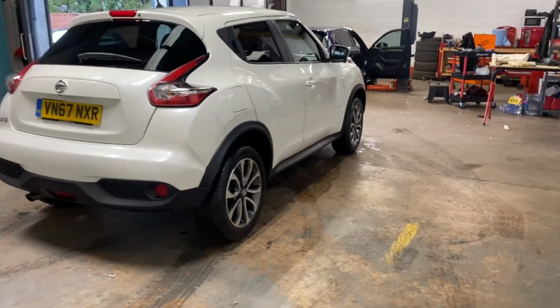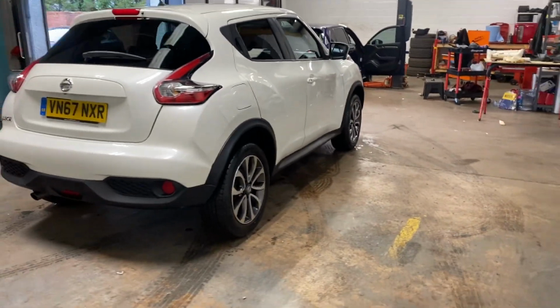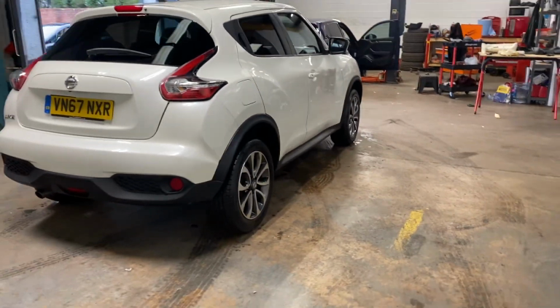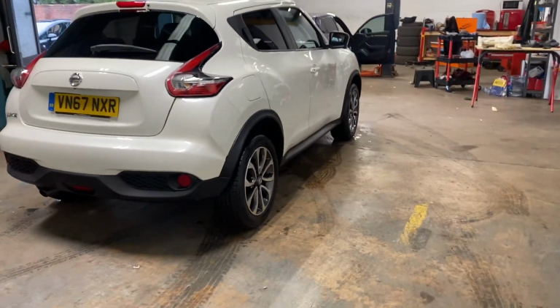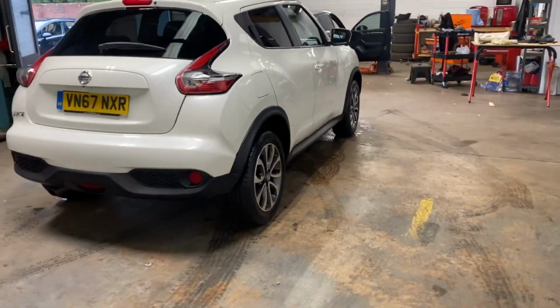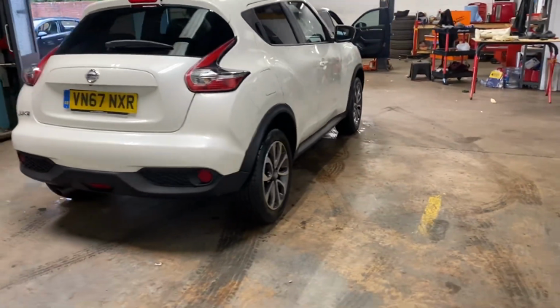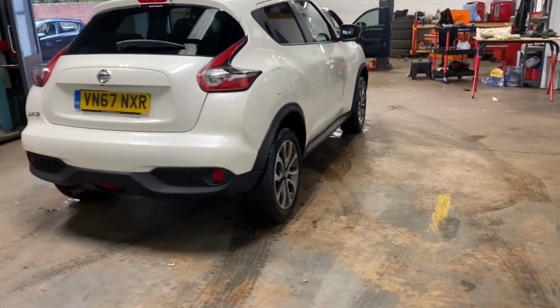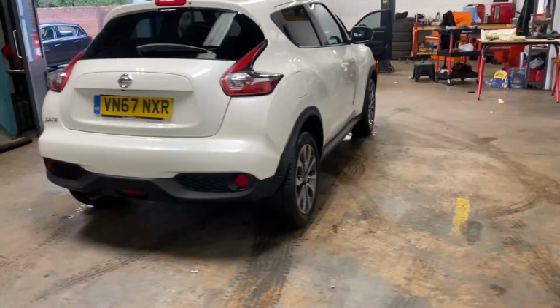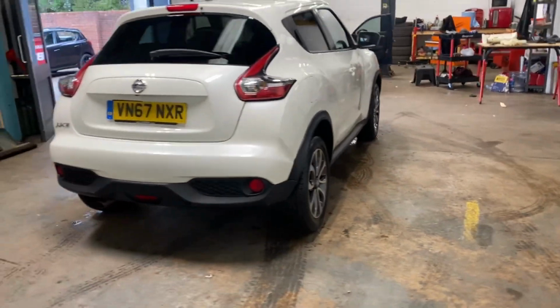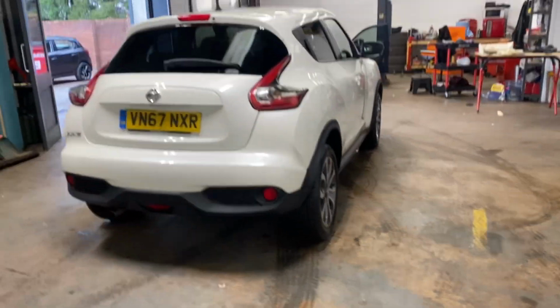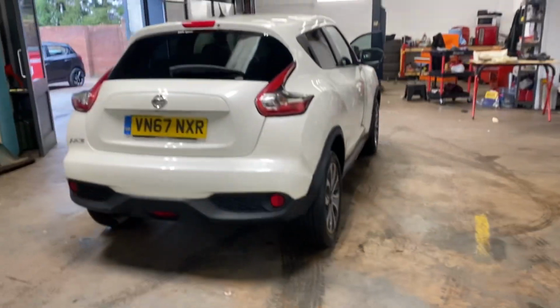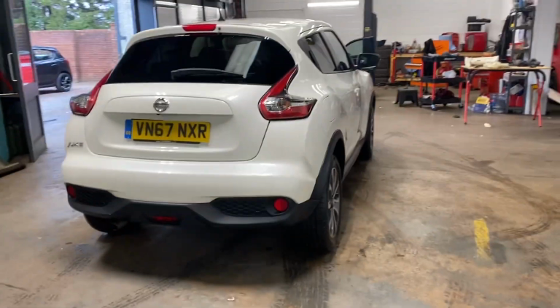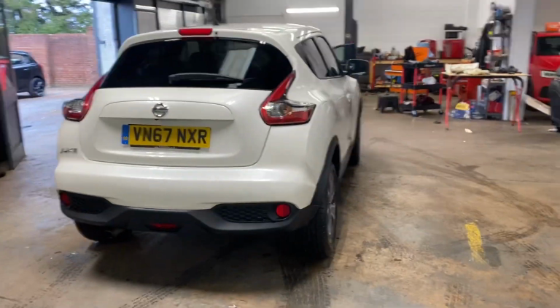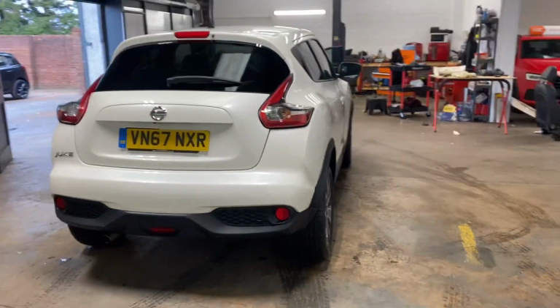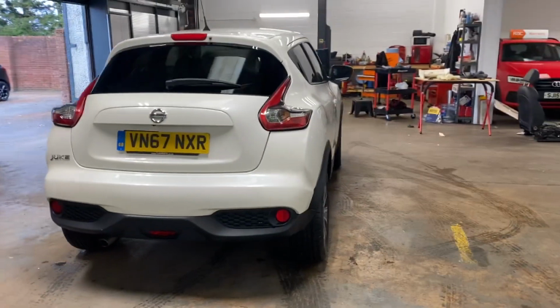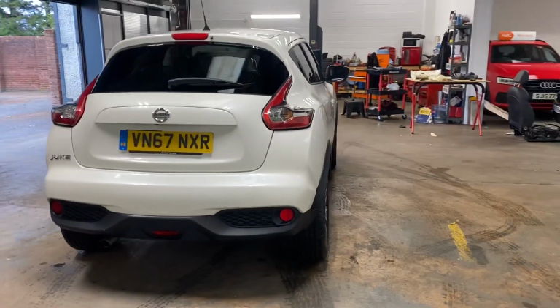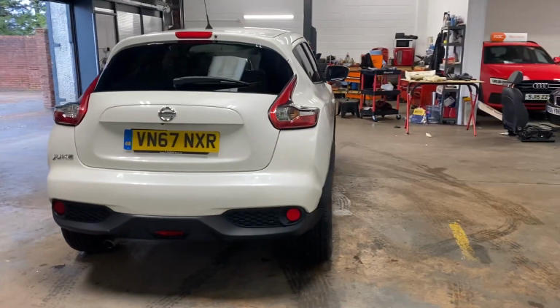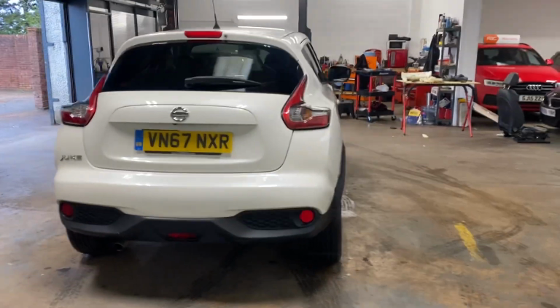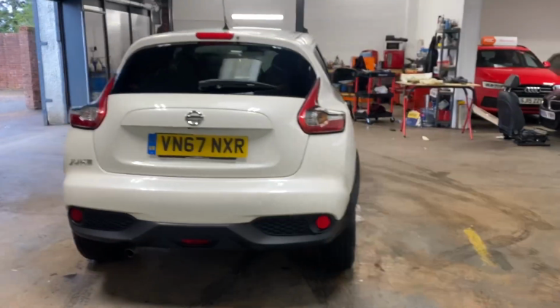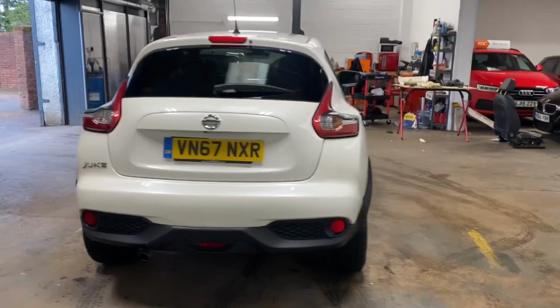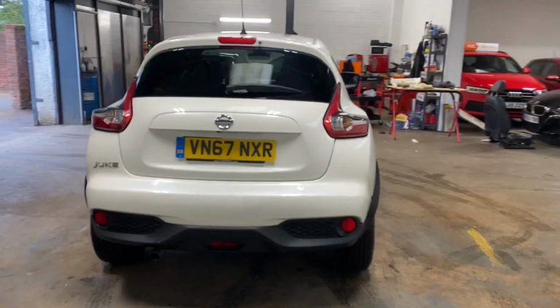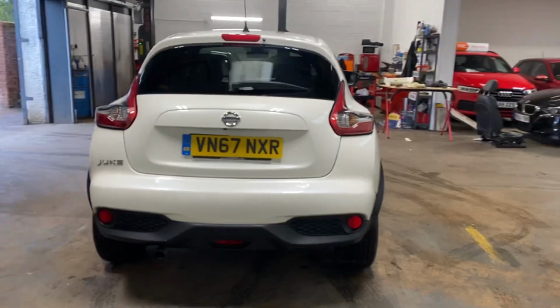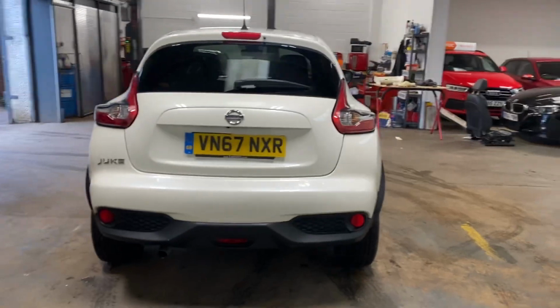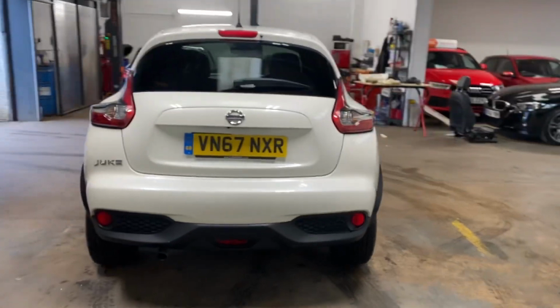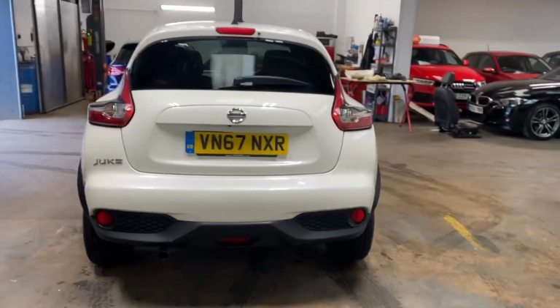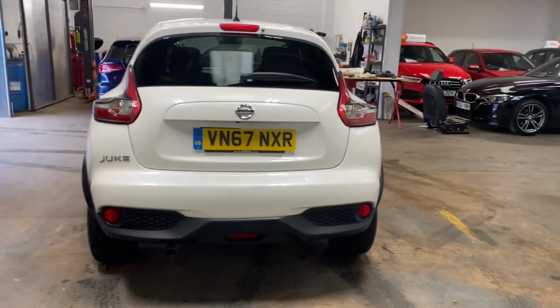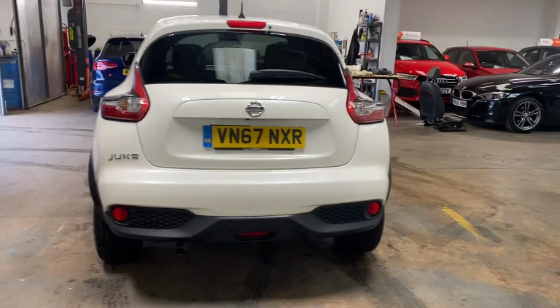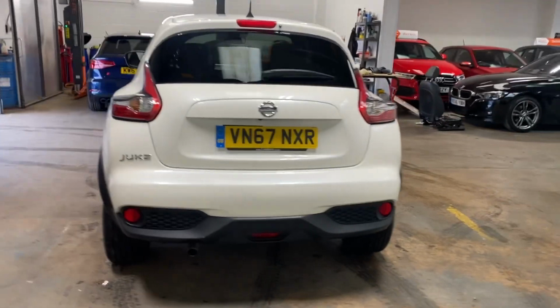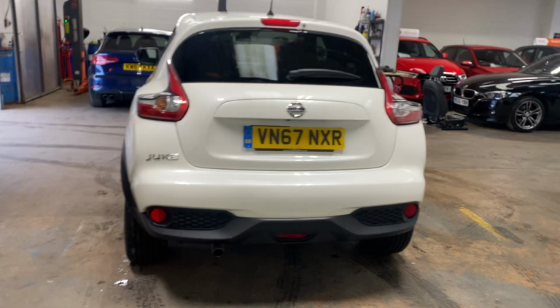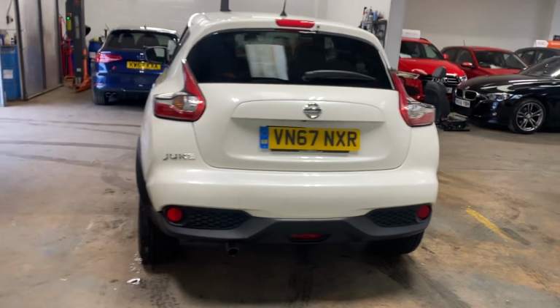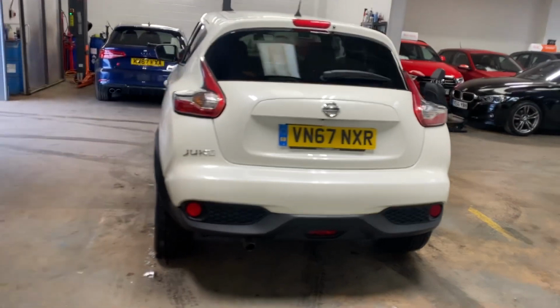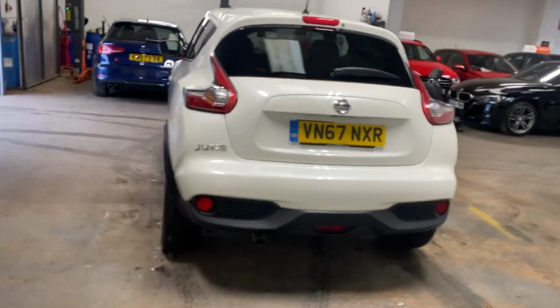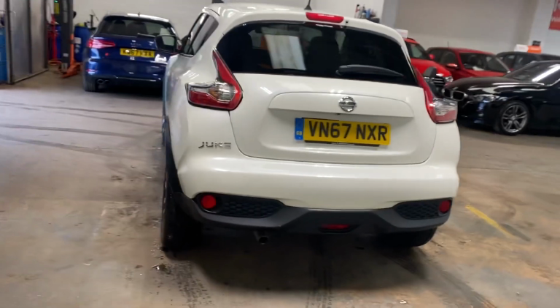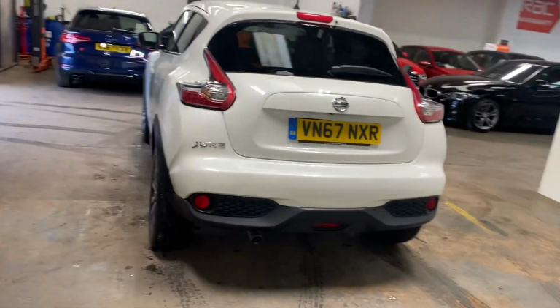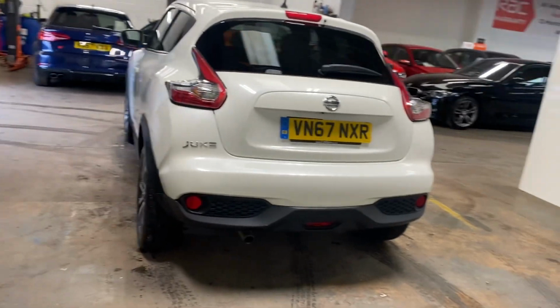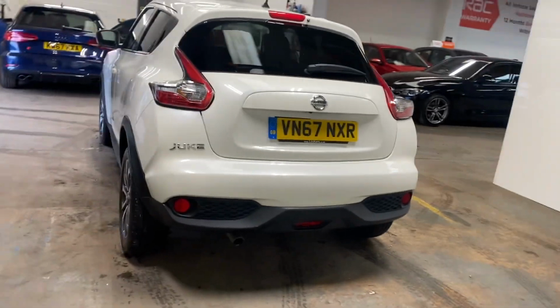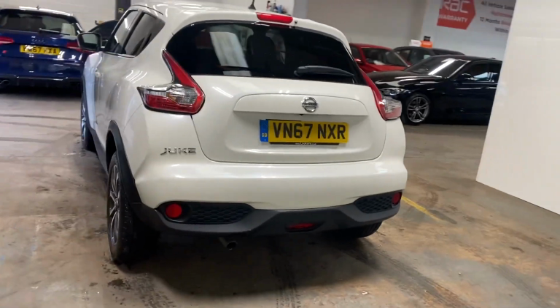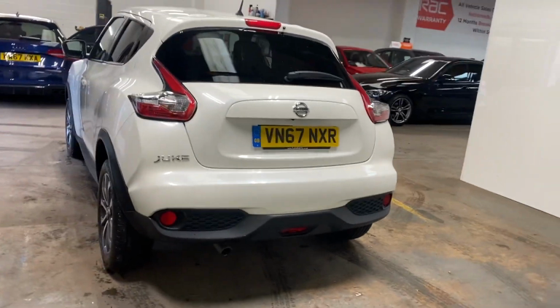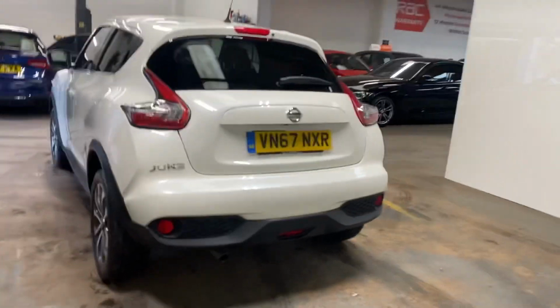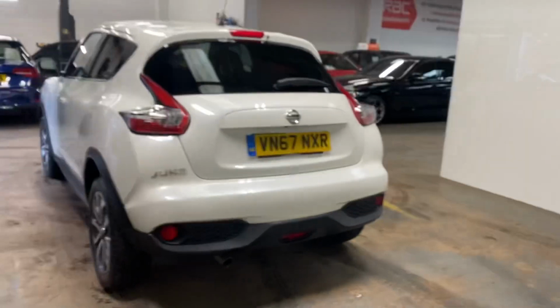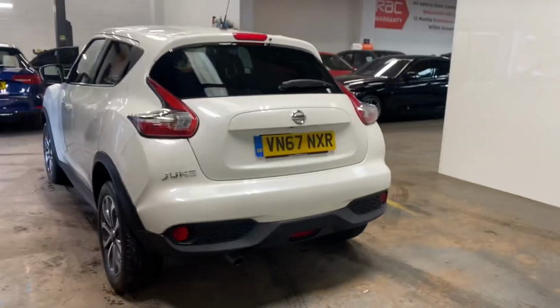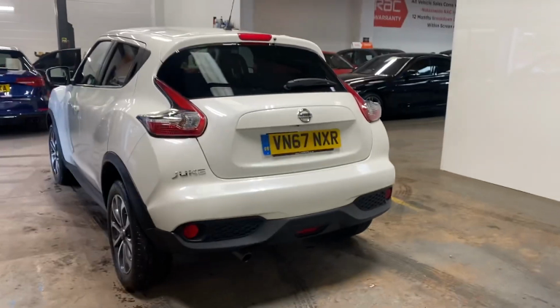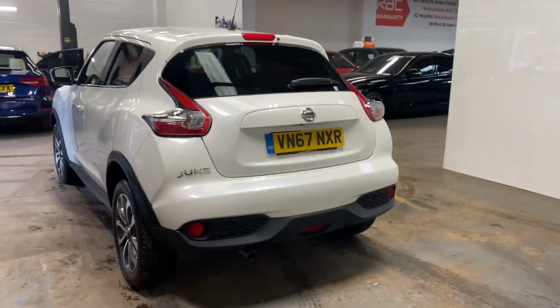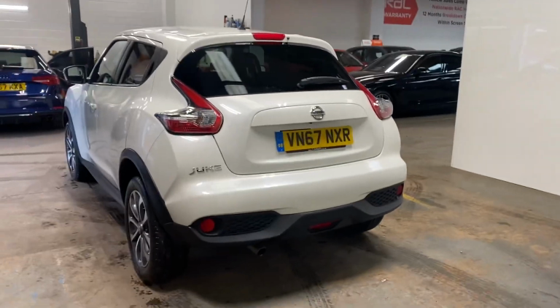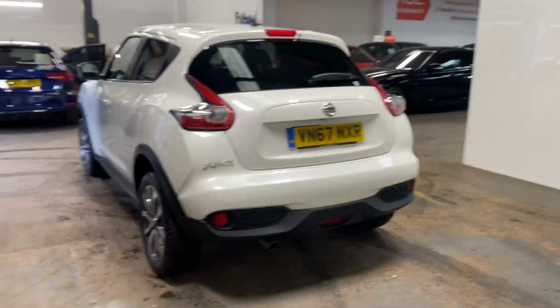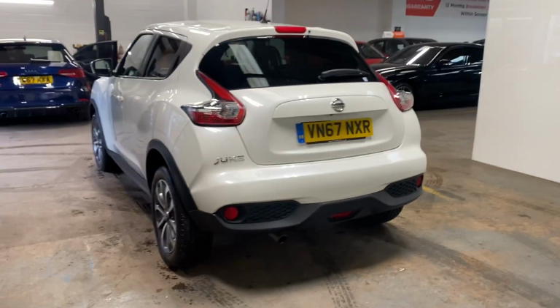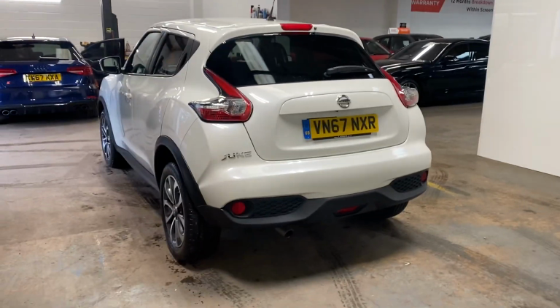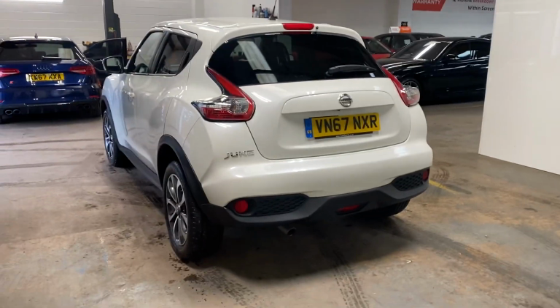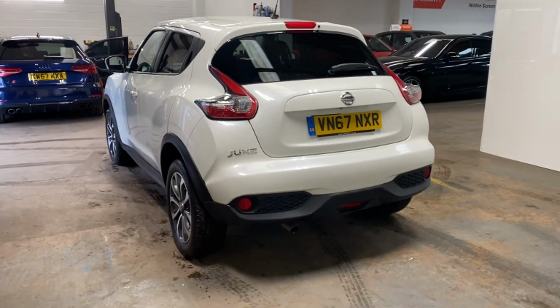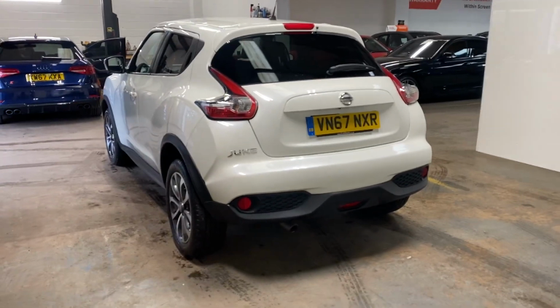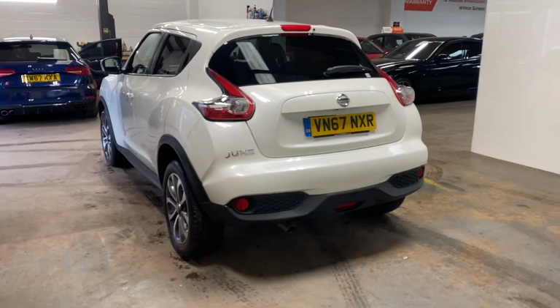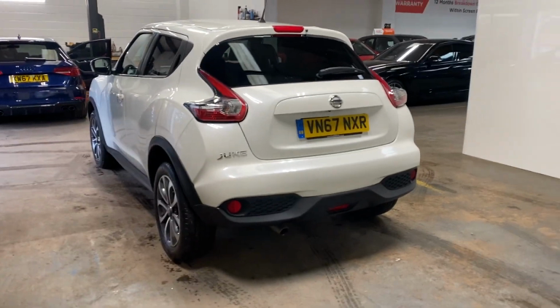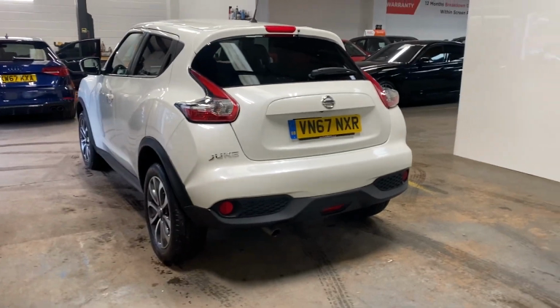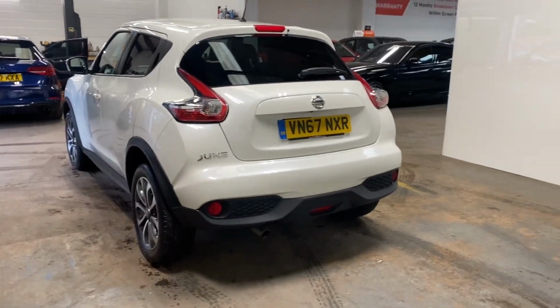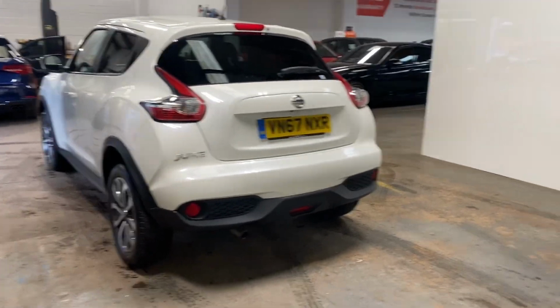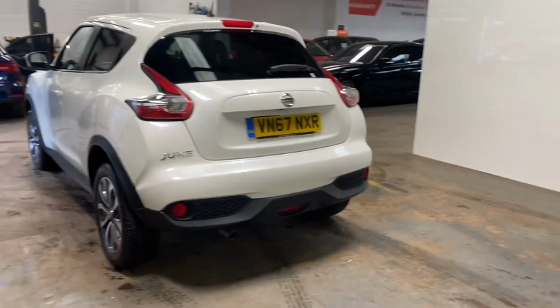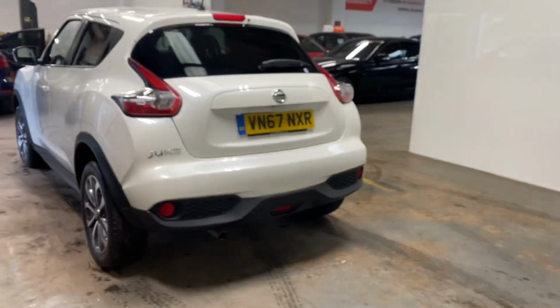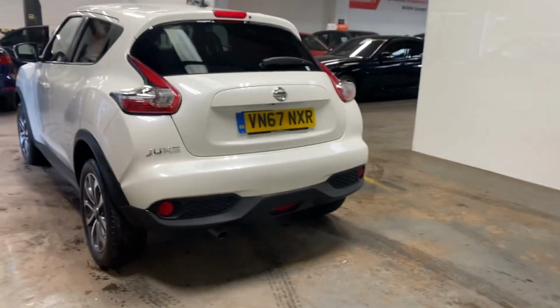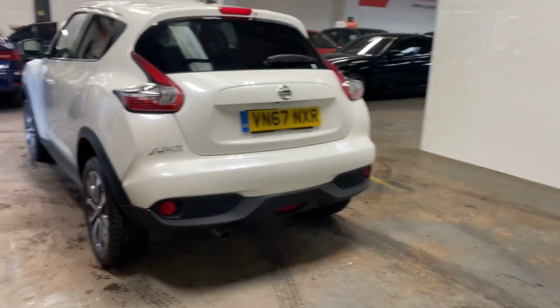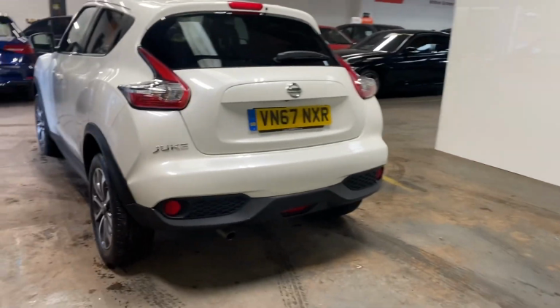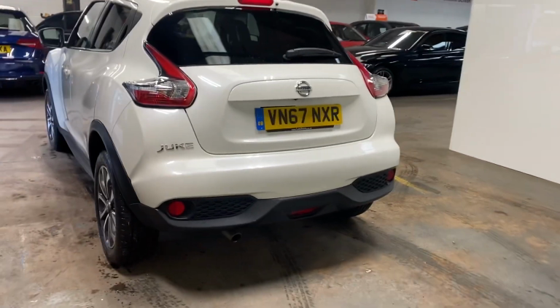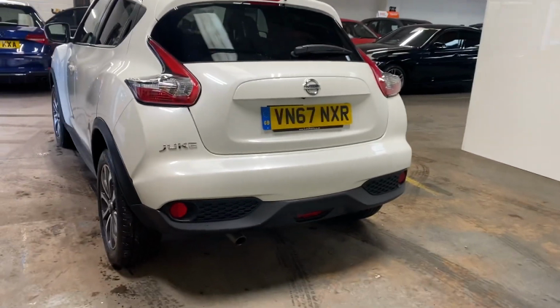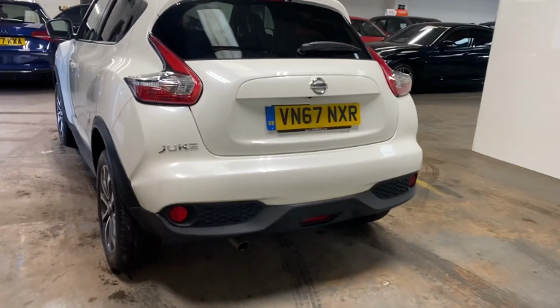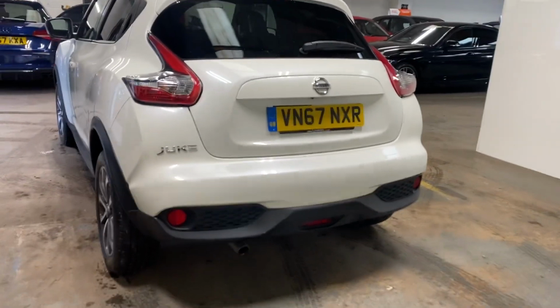We've got the reverse parking camera on this car. It has the privacy glass at the rear.